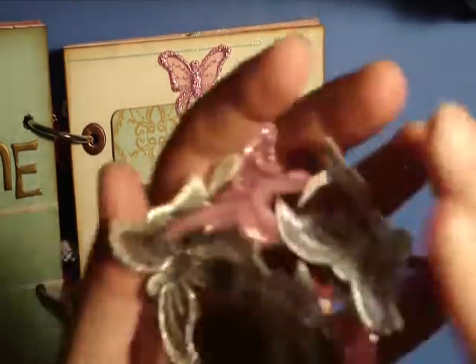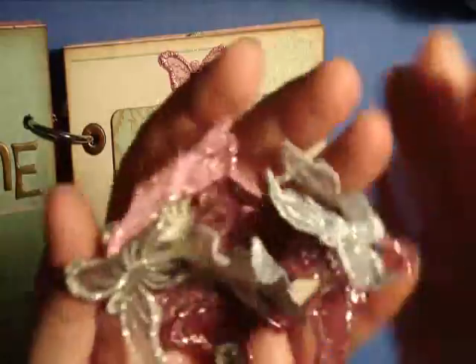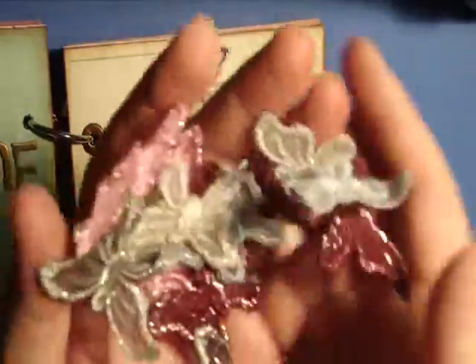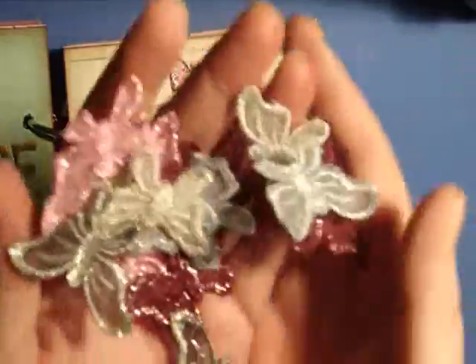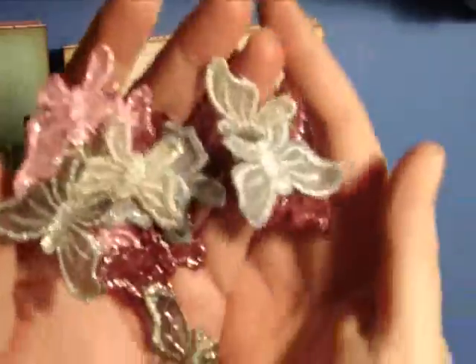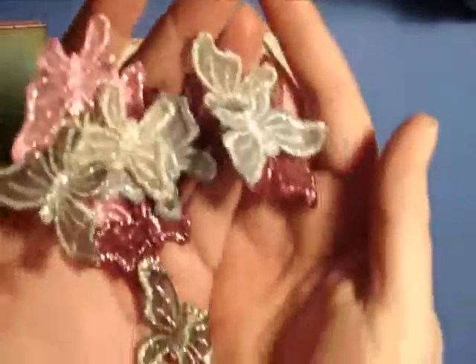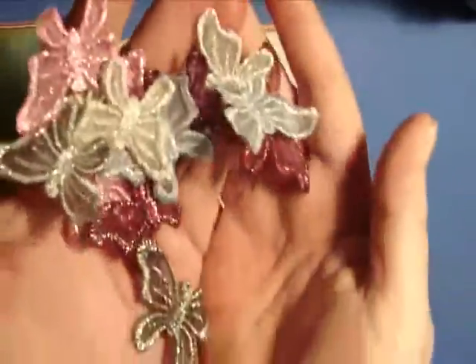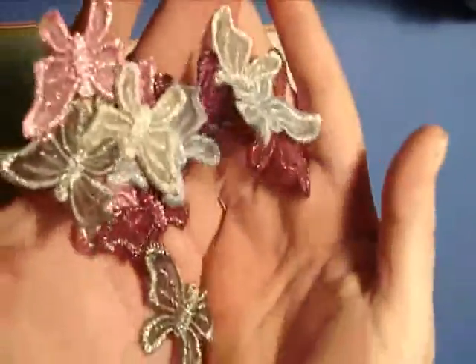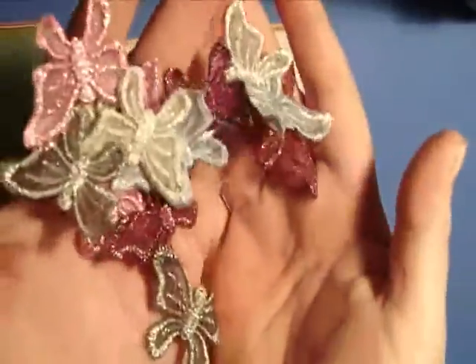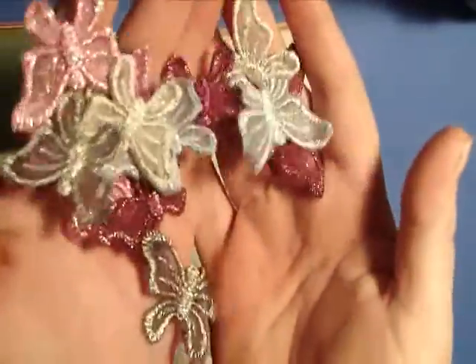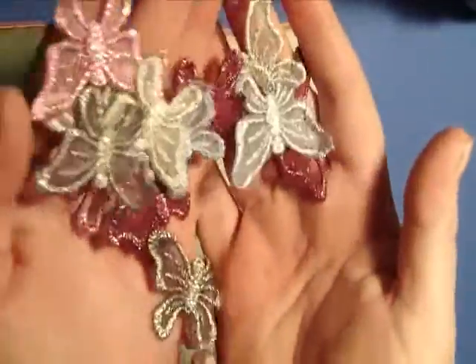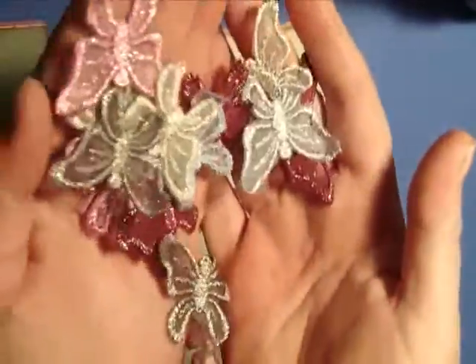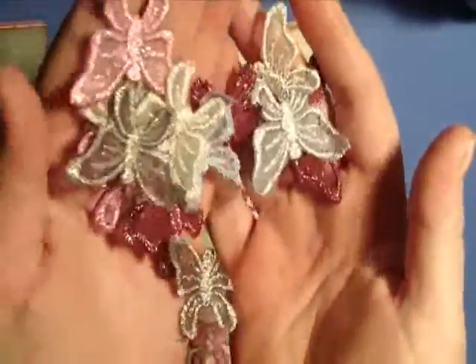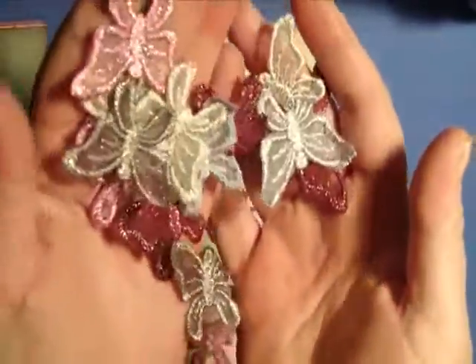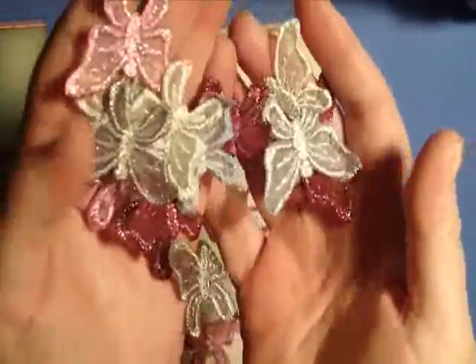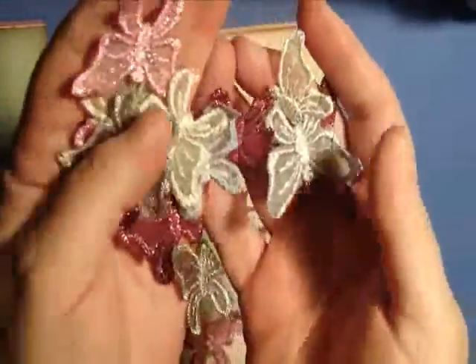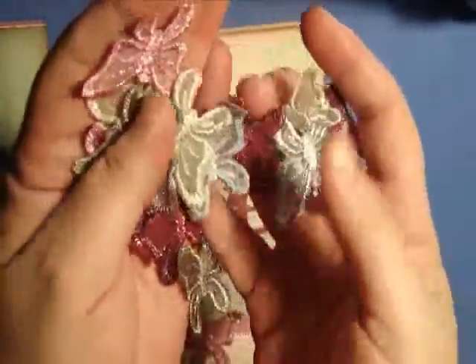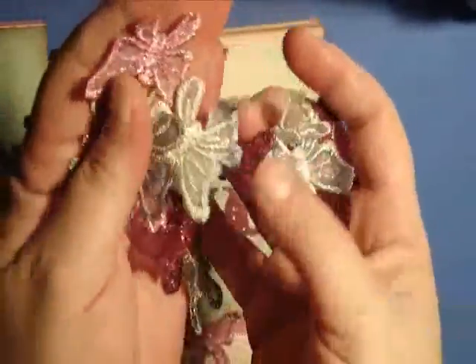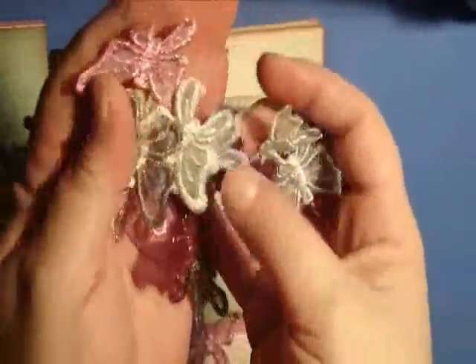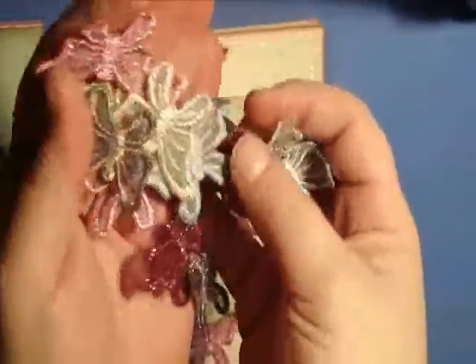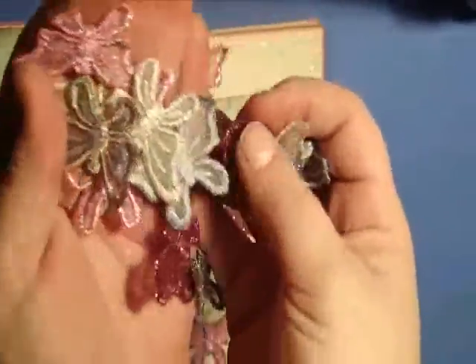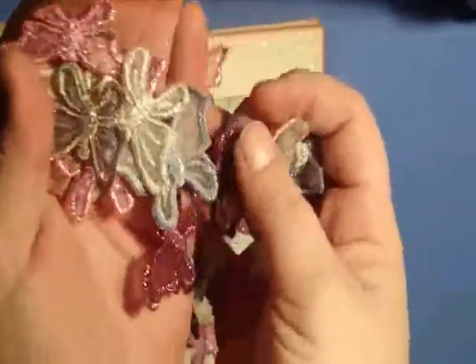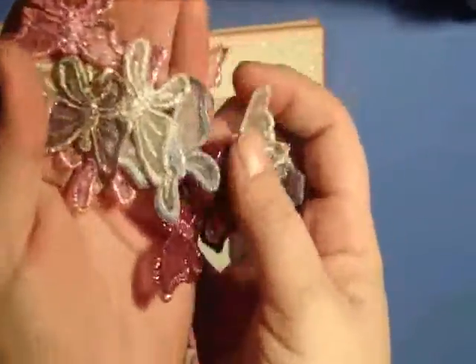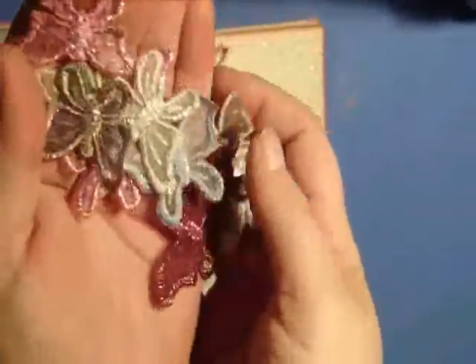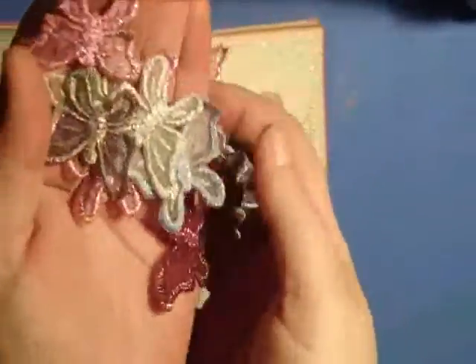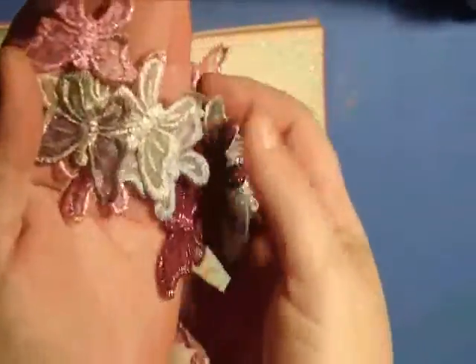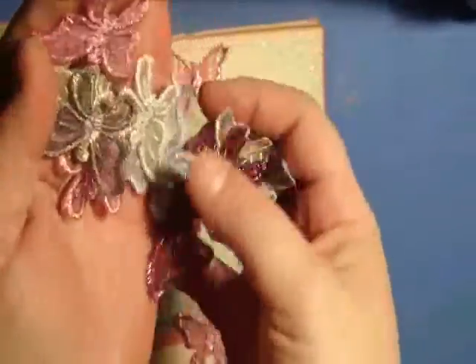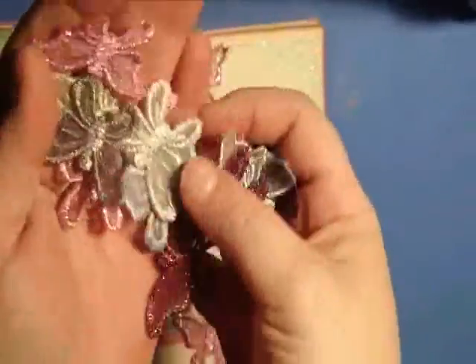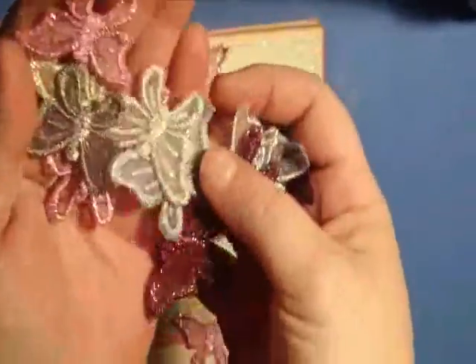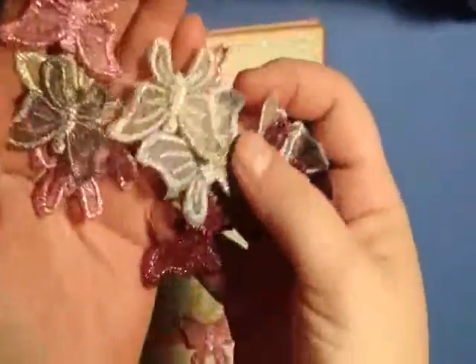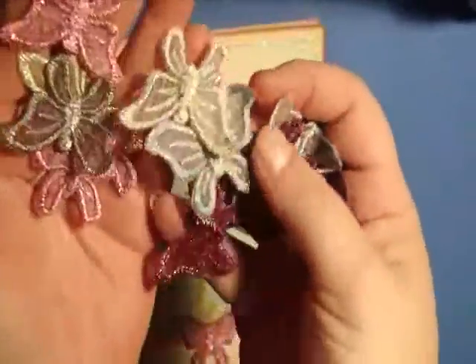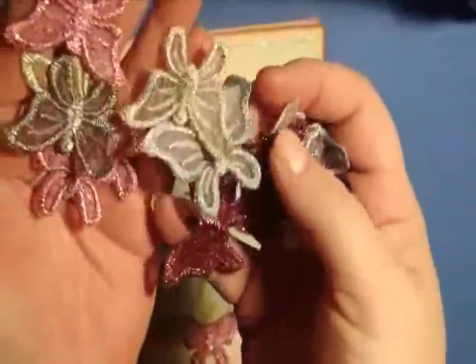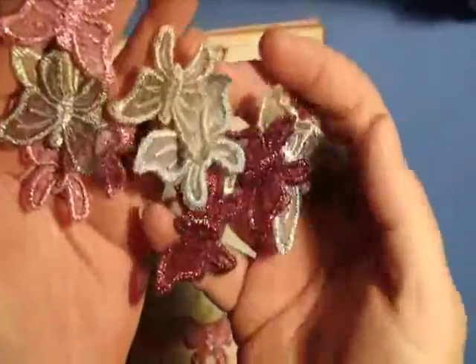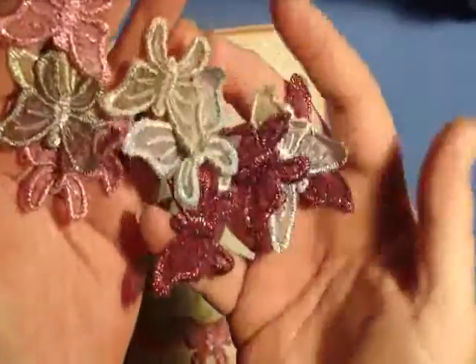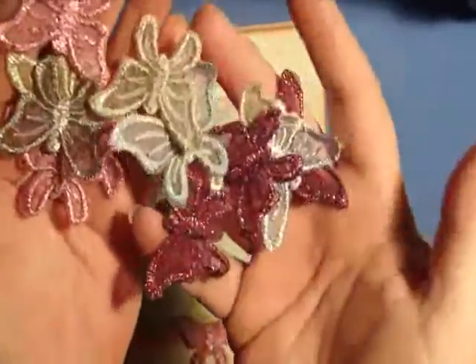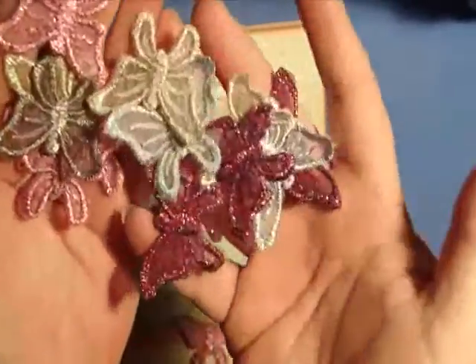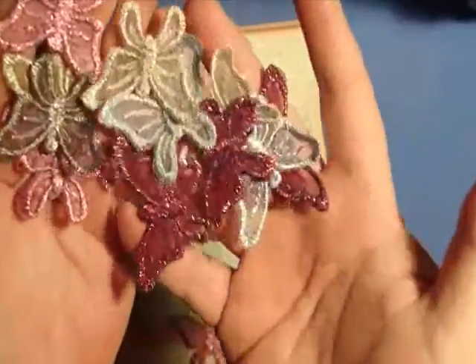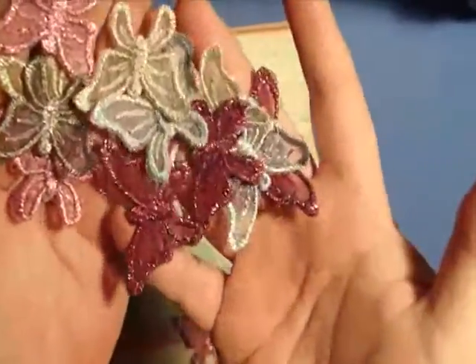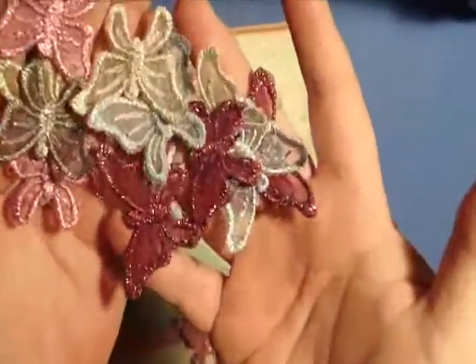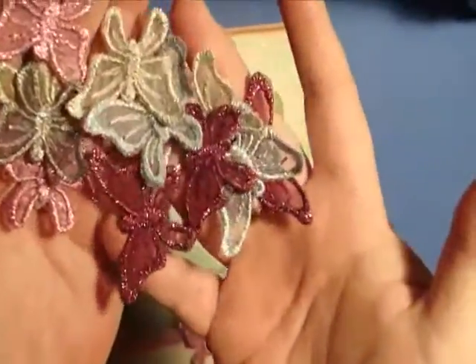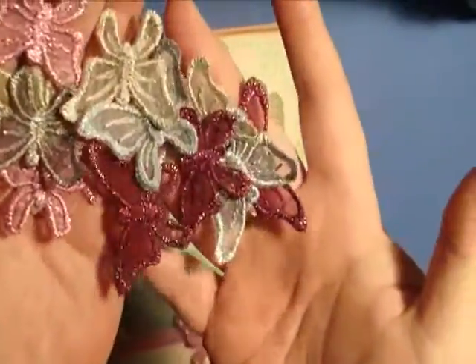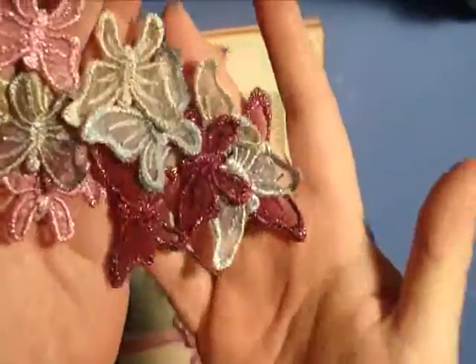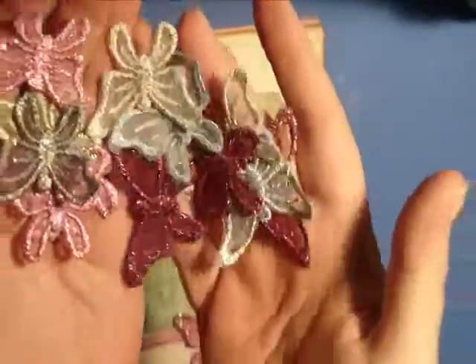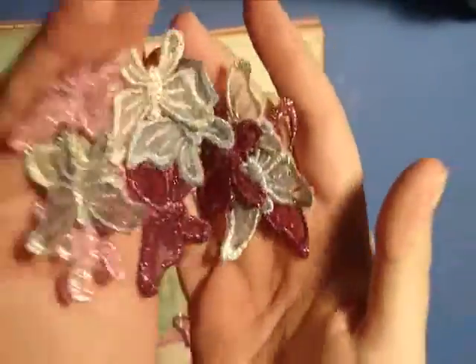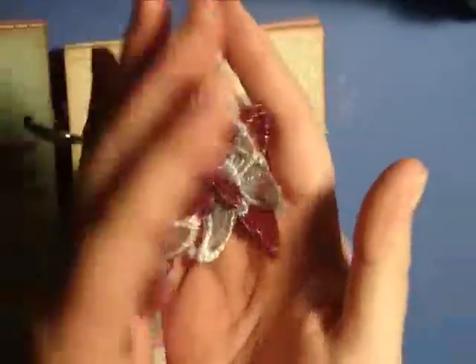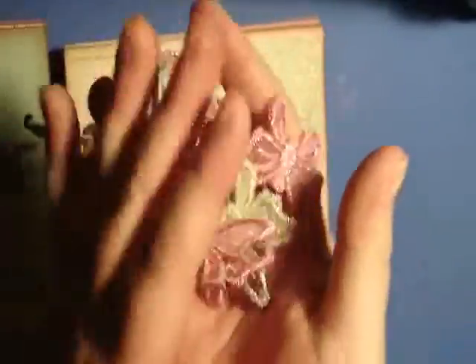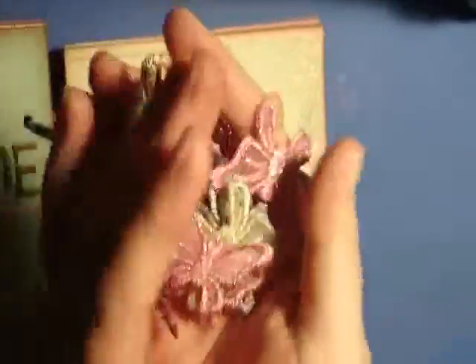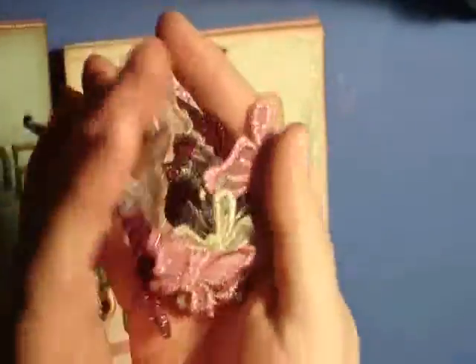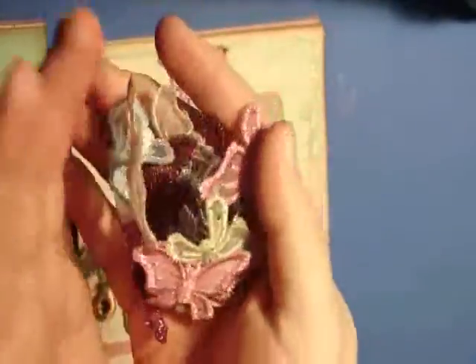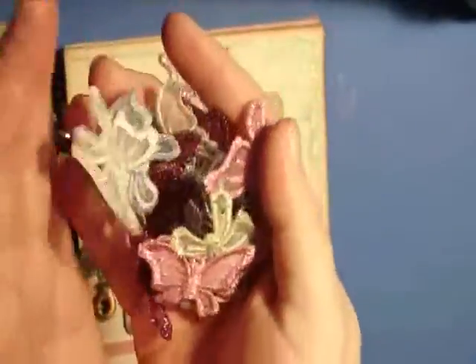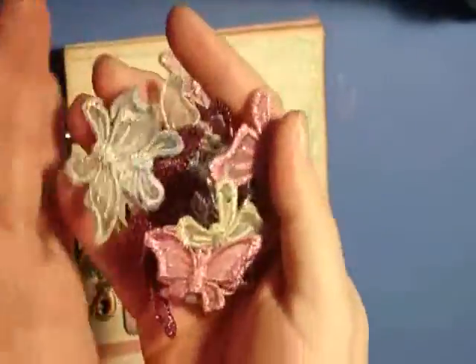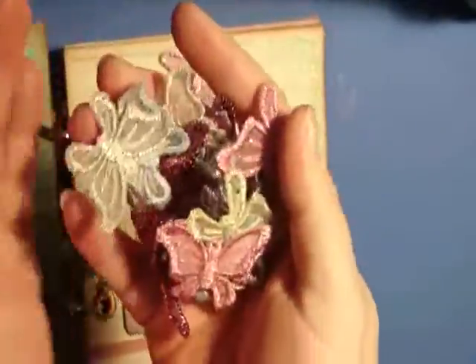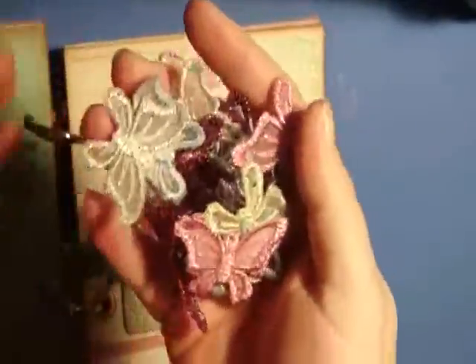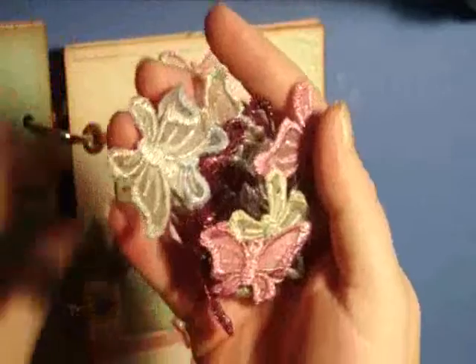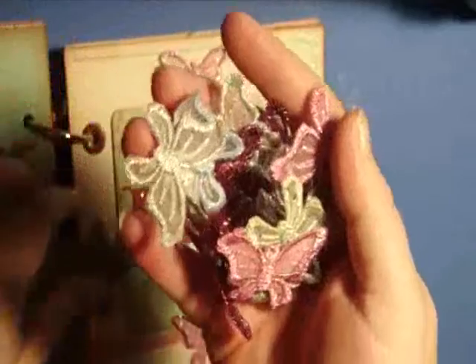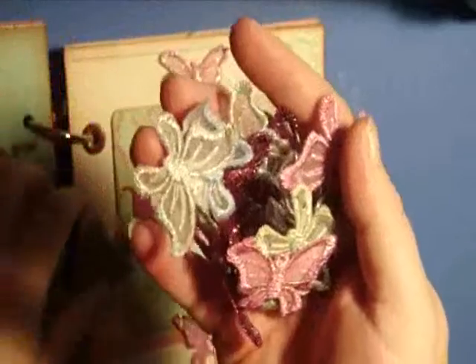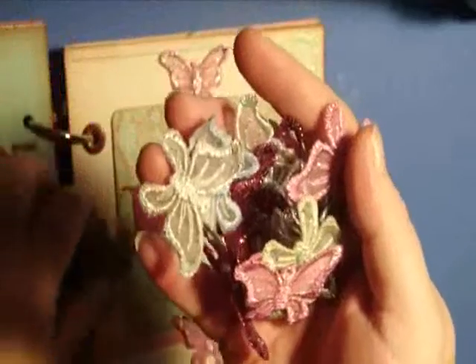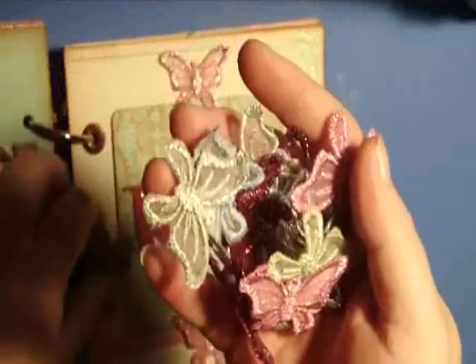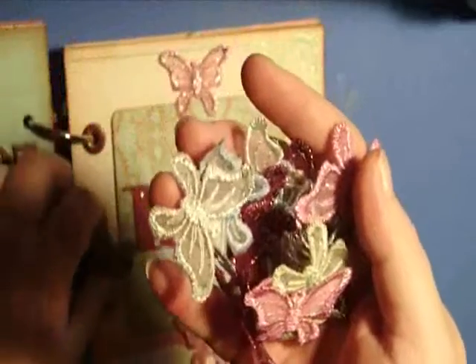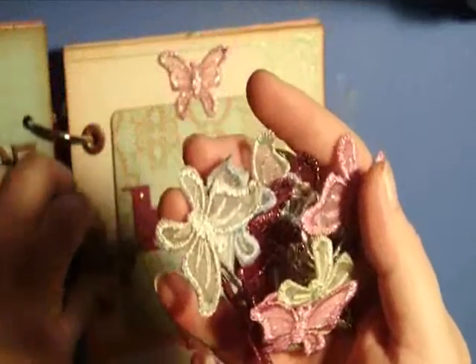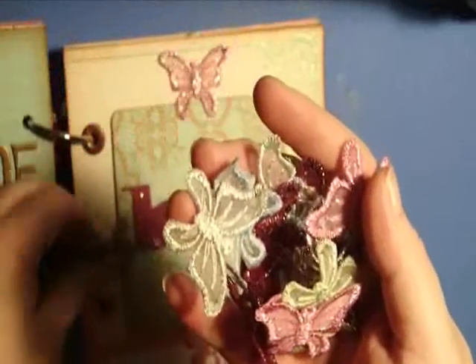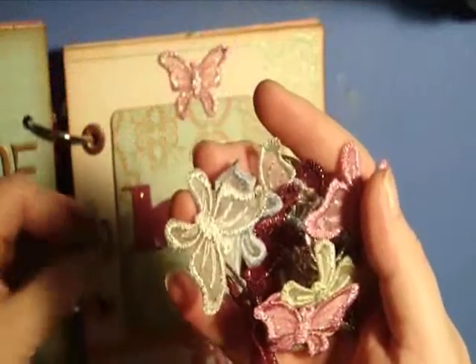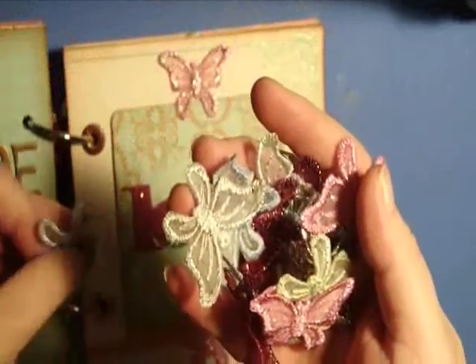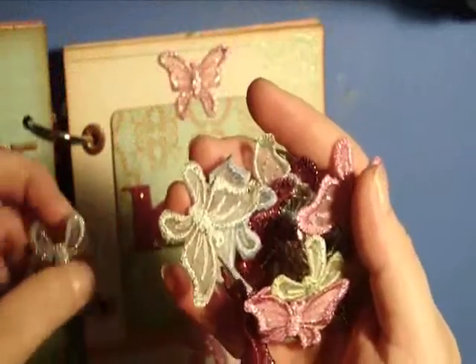As you can see, they're really pretty and I just had to have them when I saw them at the antique store.